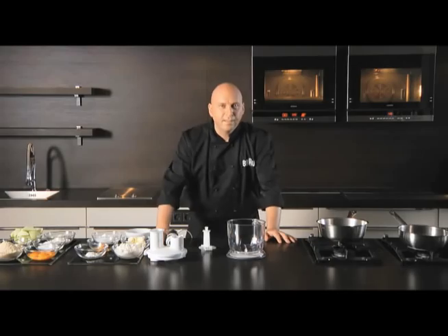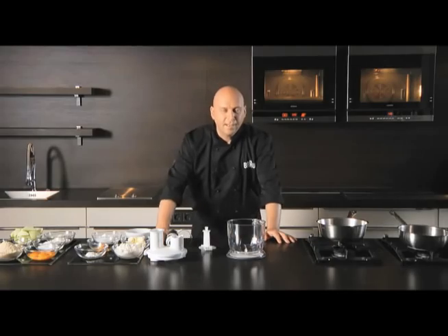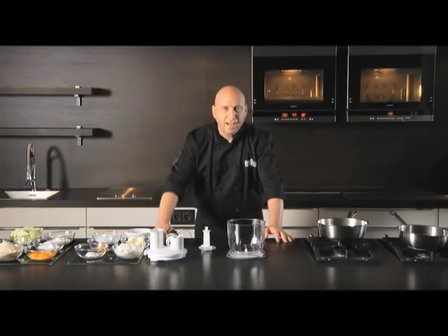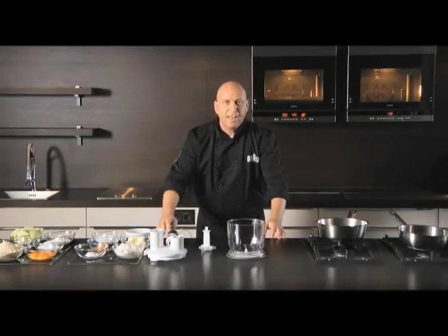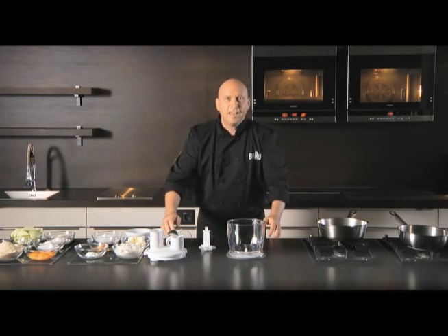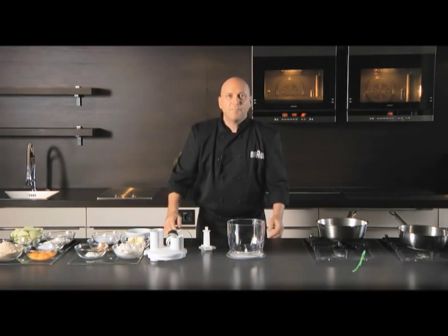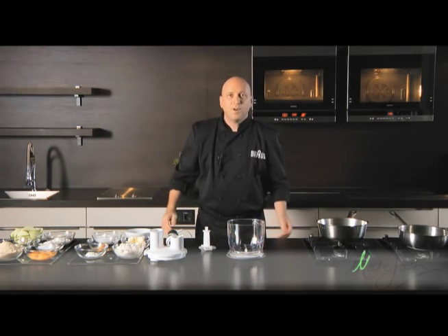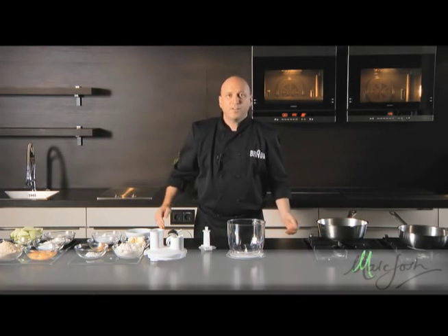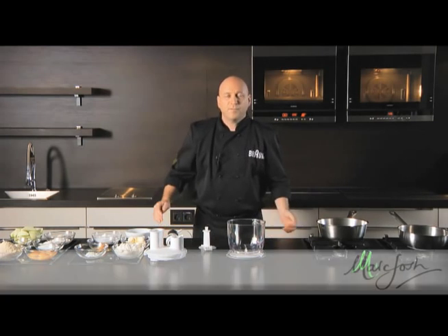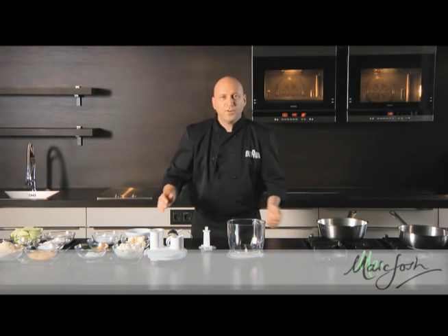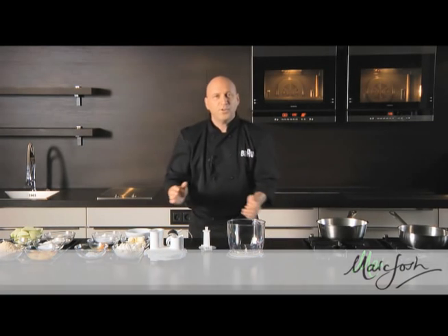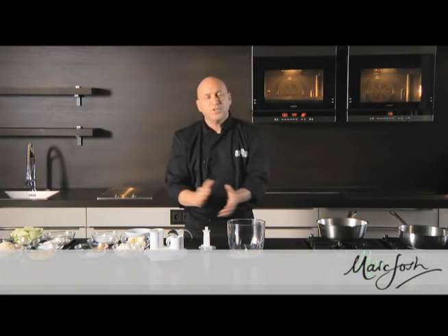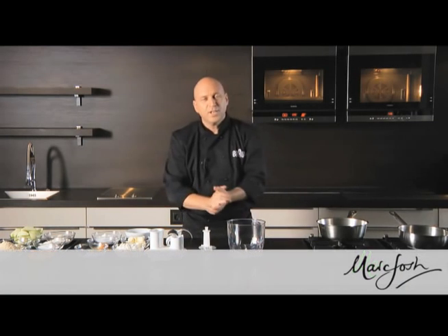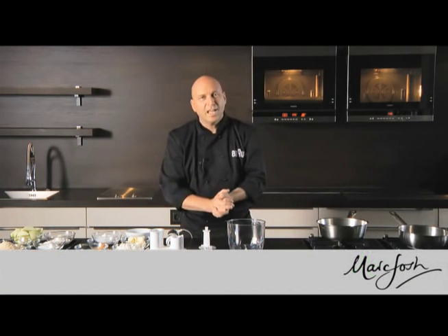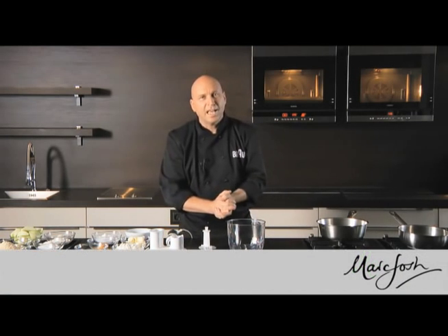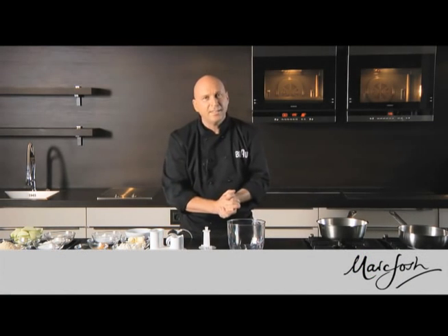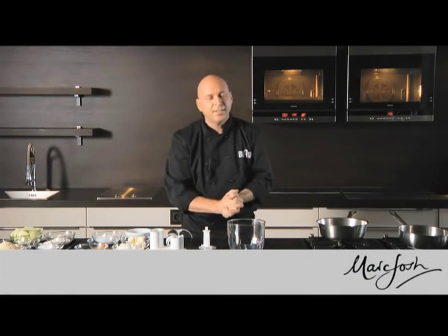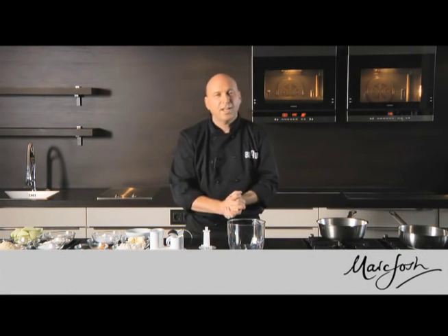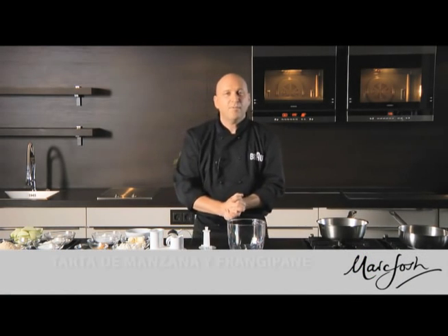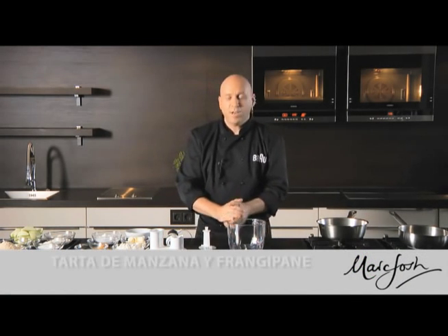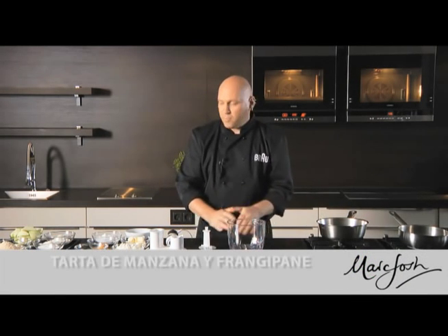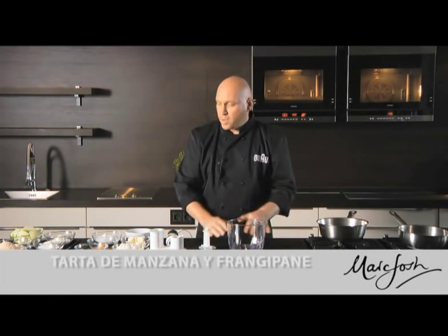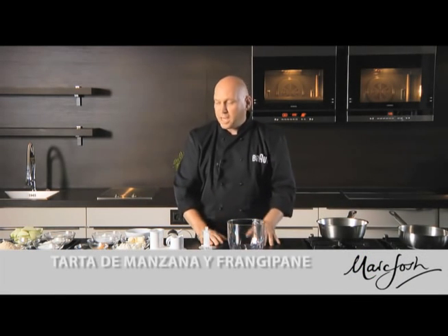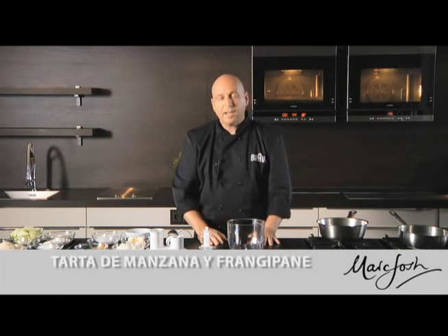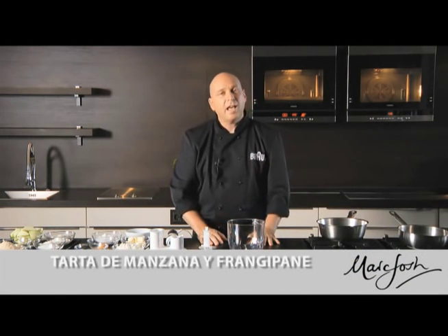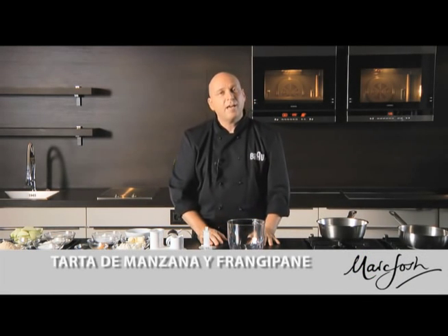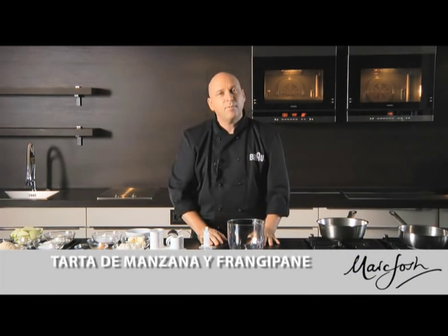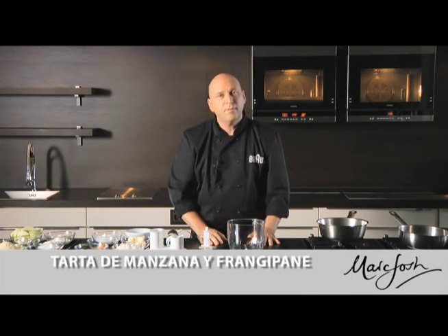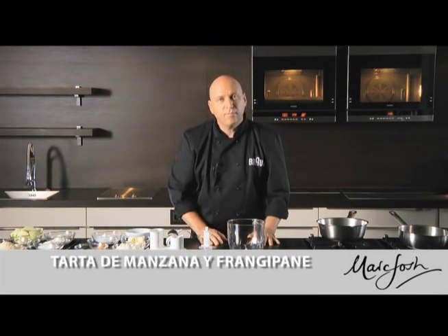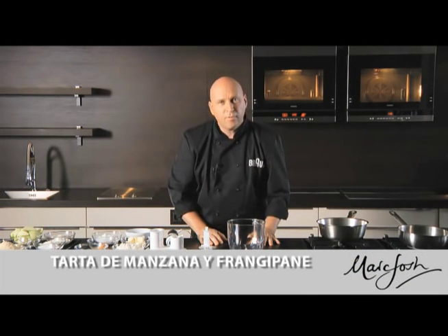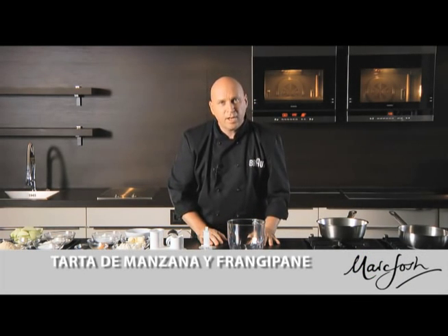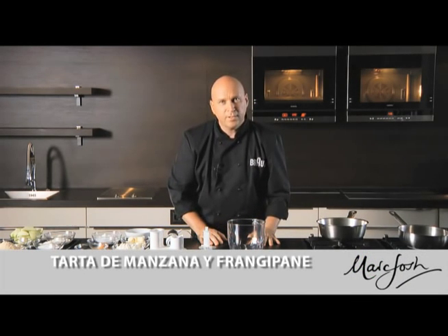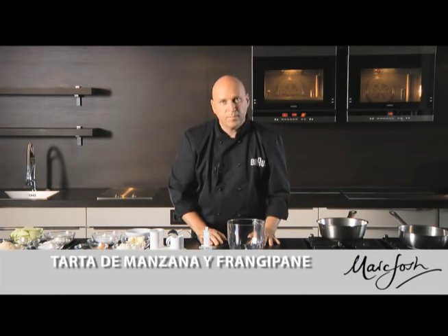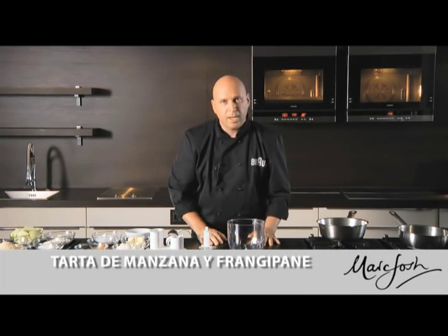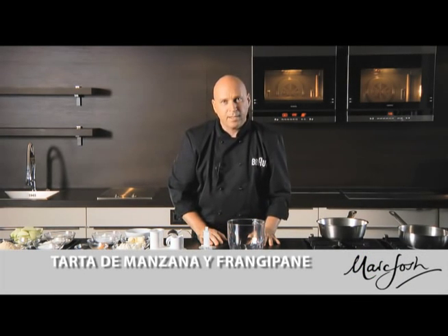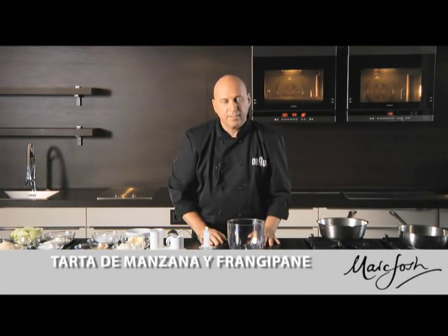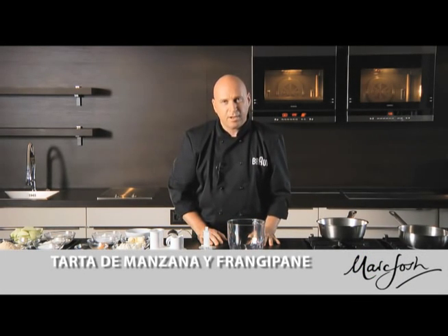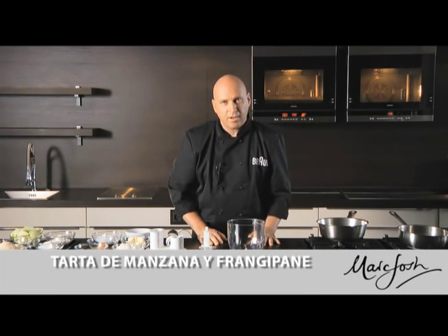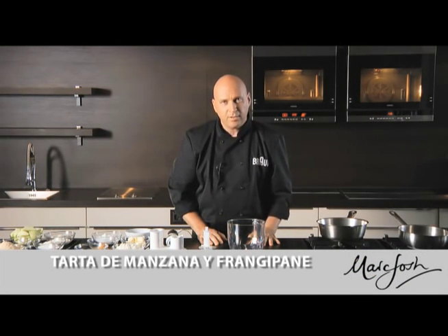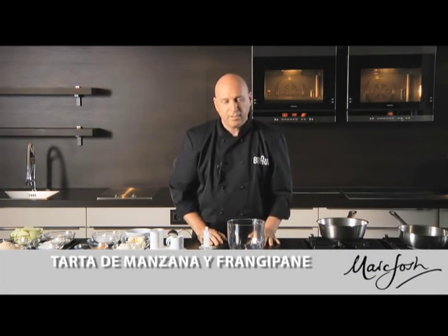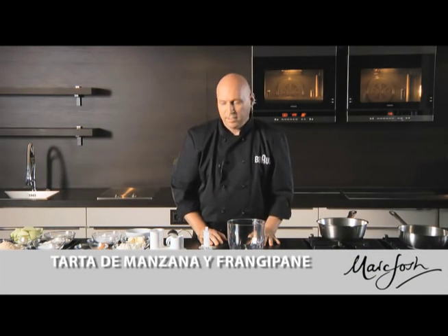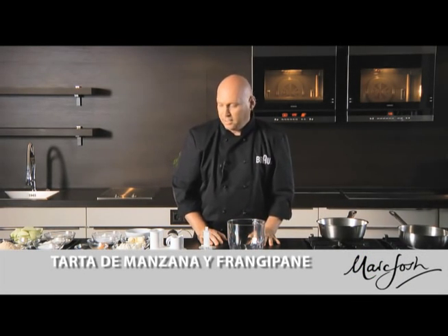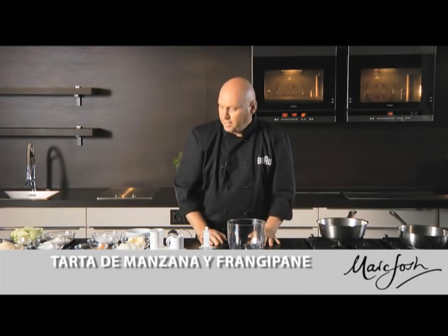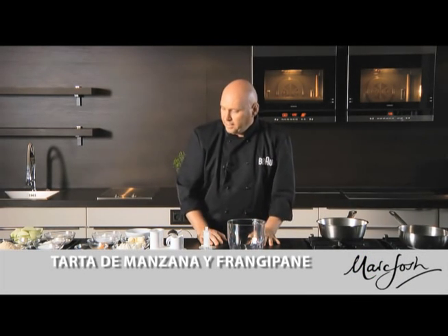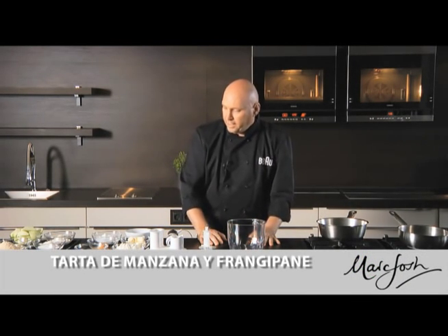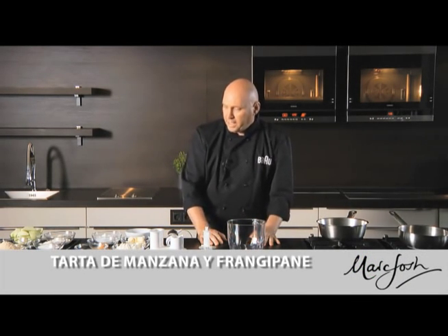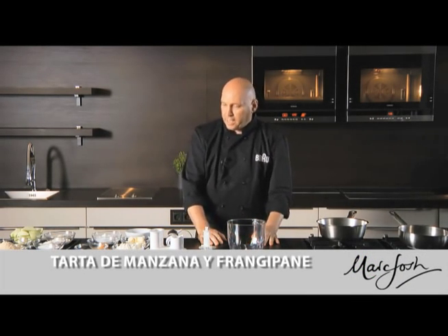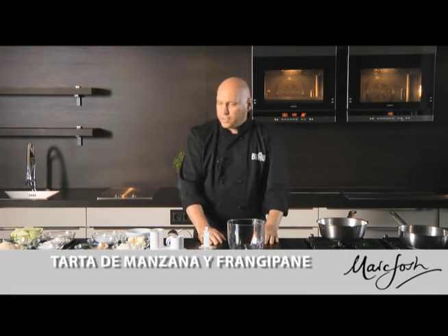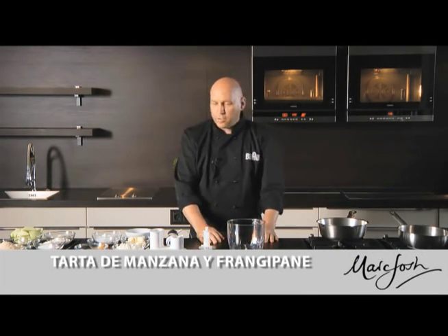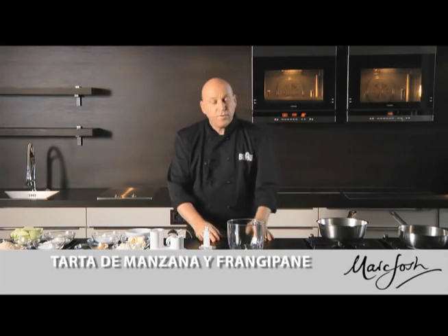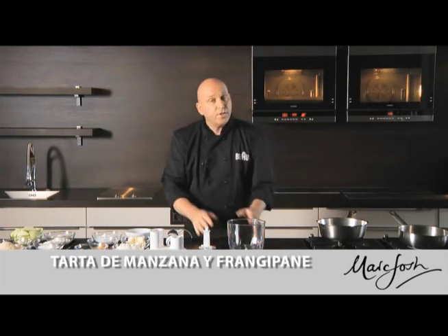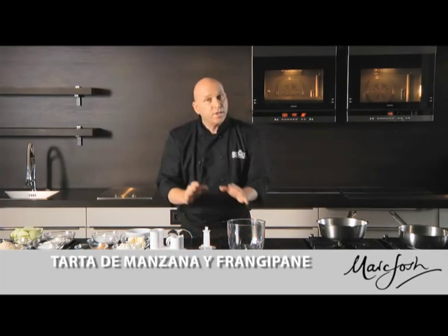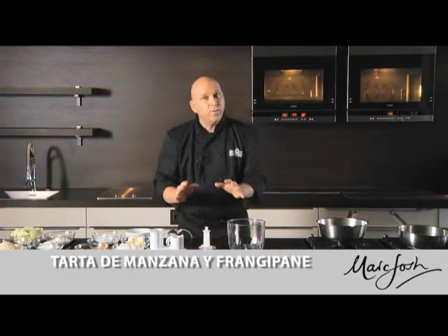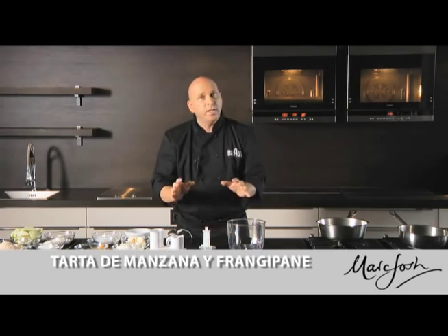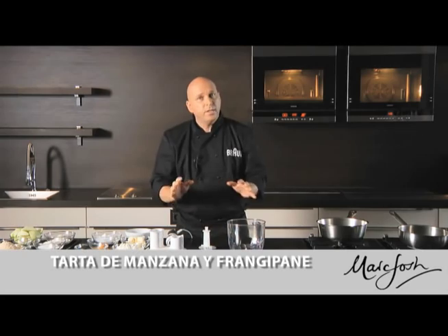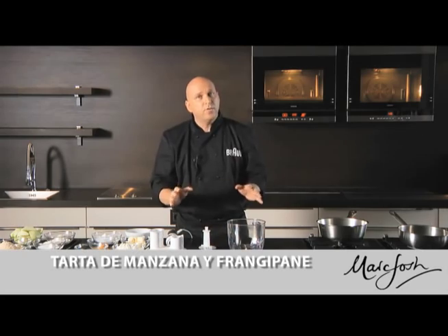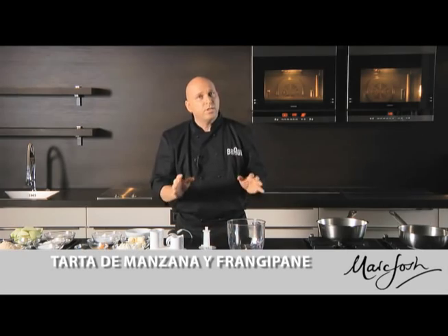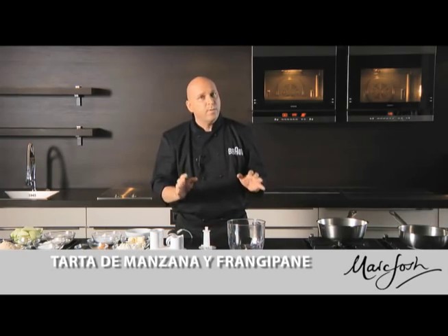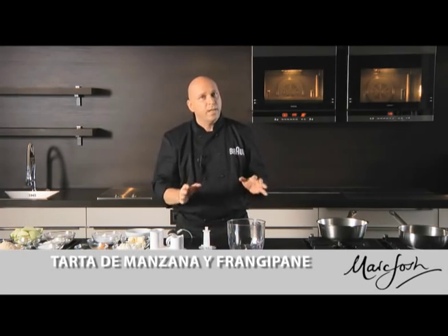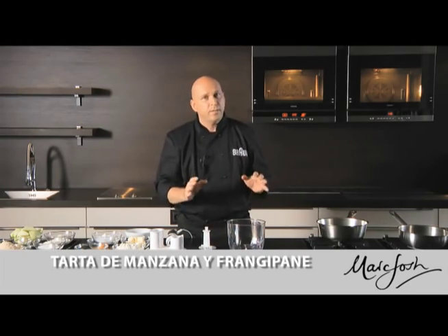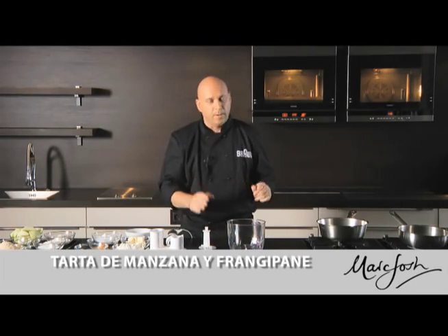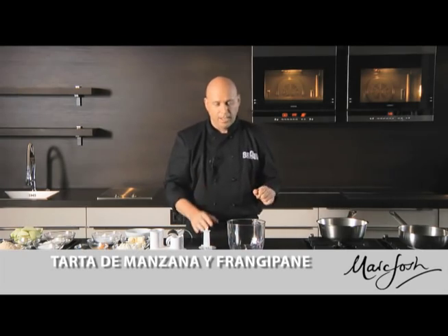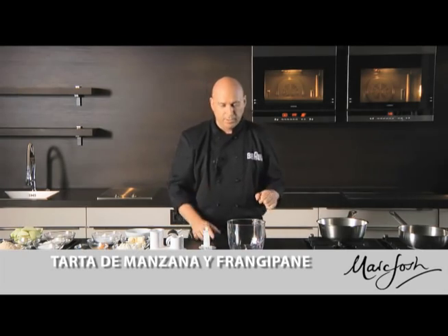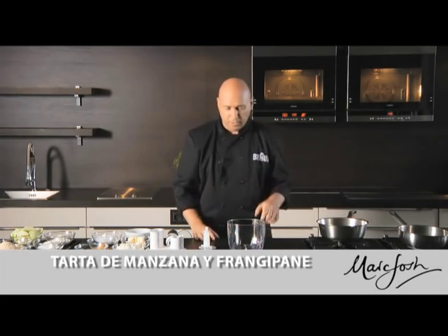Hi, I'm Mark Foch and today we're going to make an apple and frangipane tart. The first thing we need to do is to make the pastry.